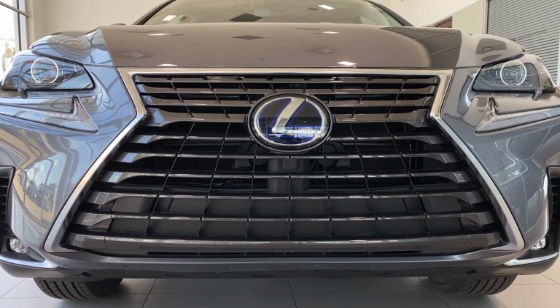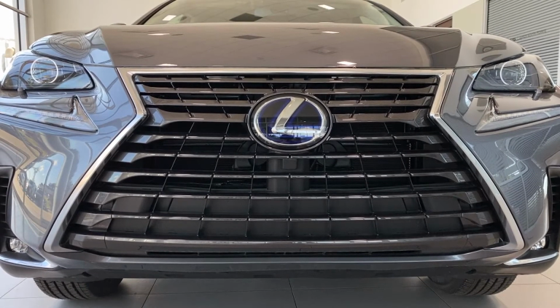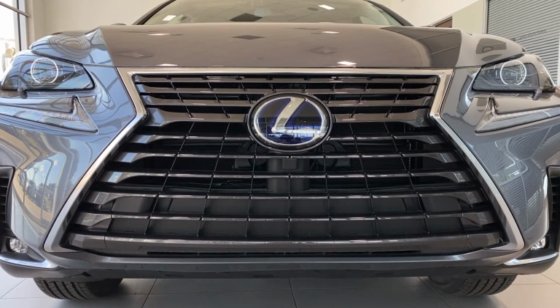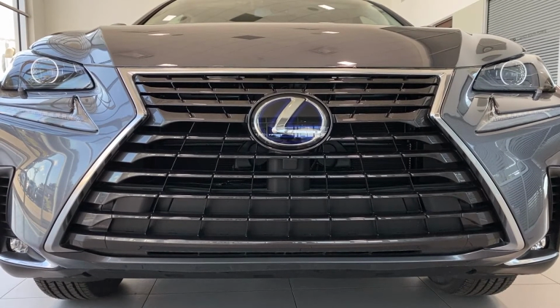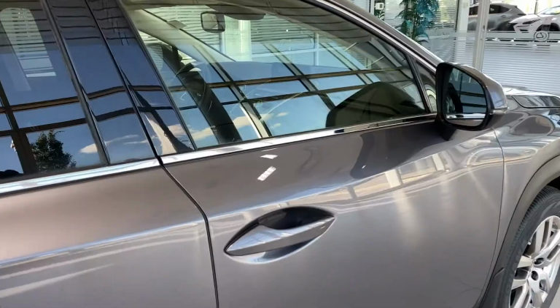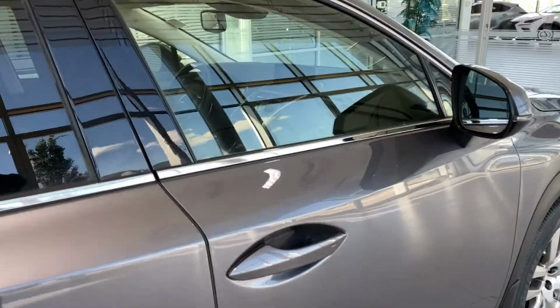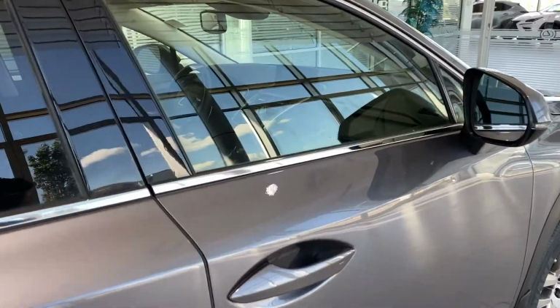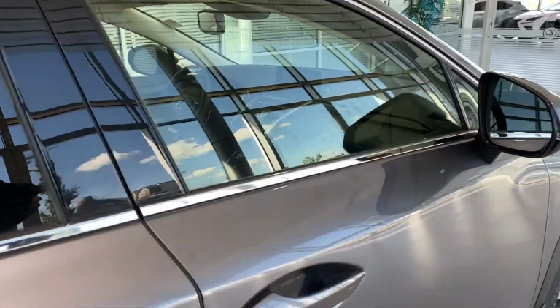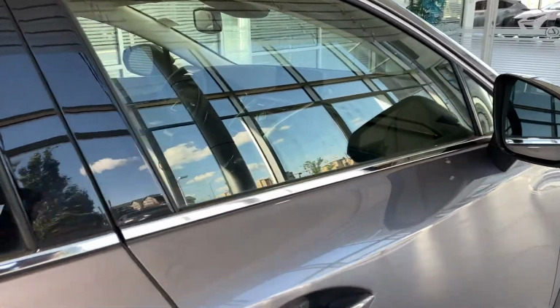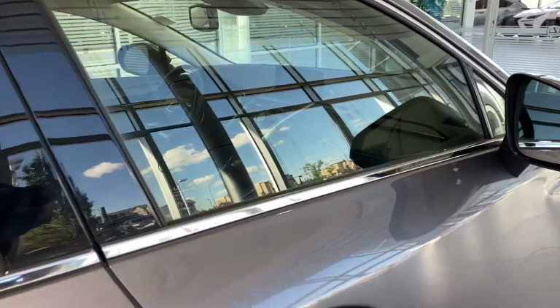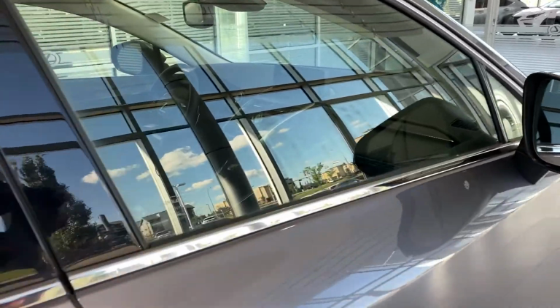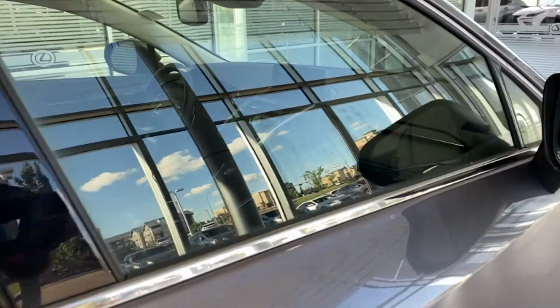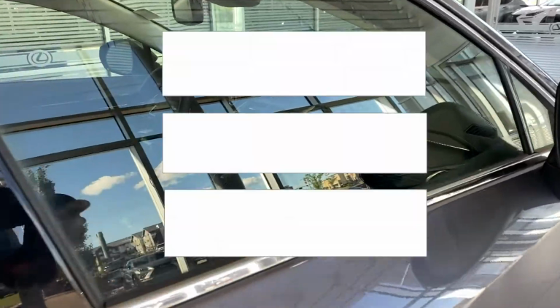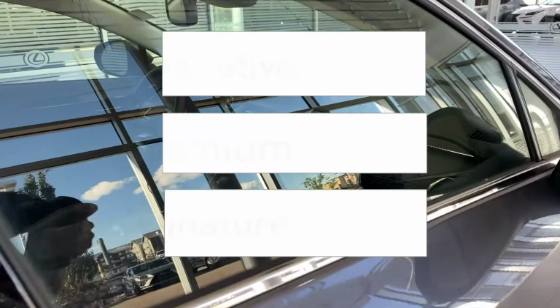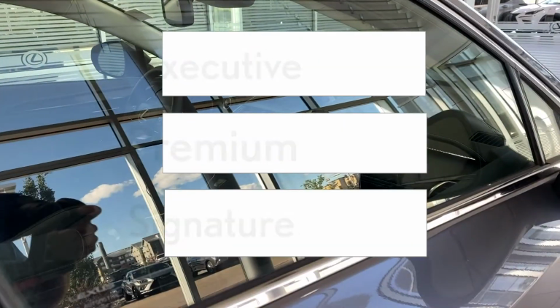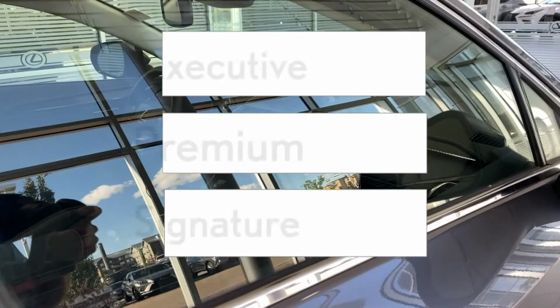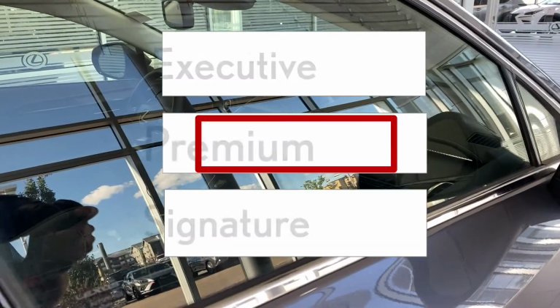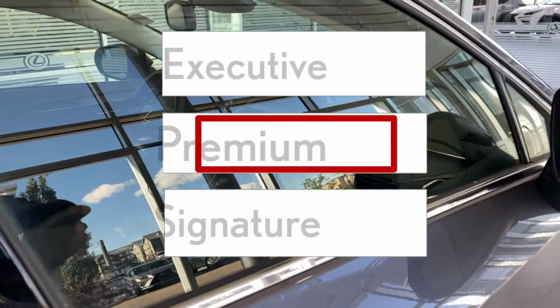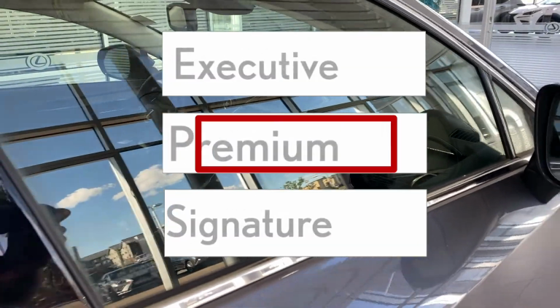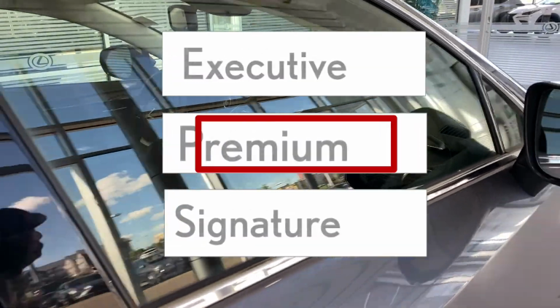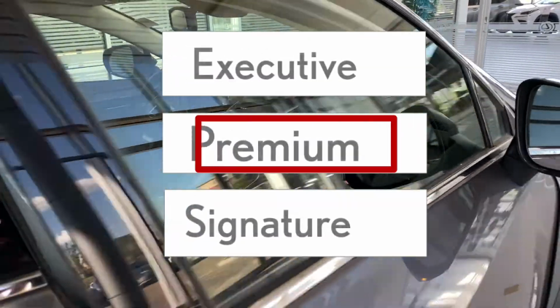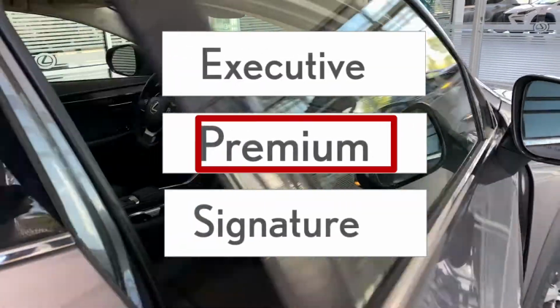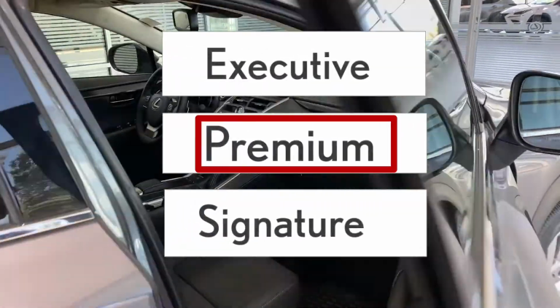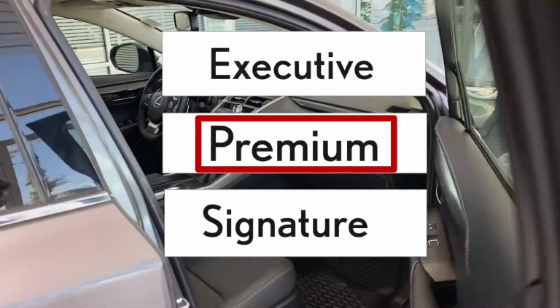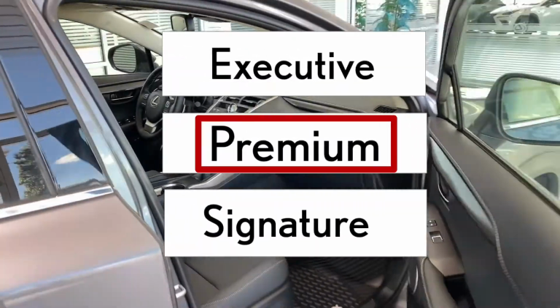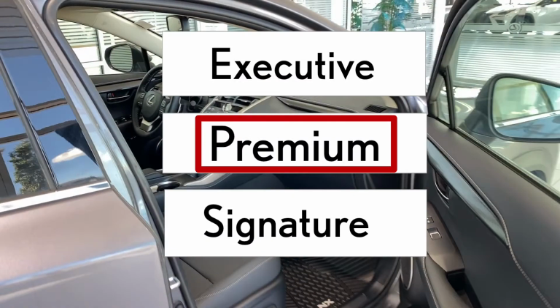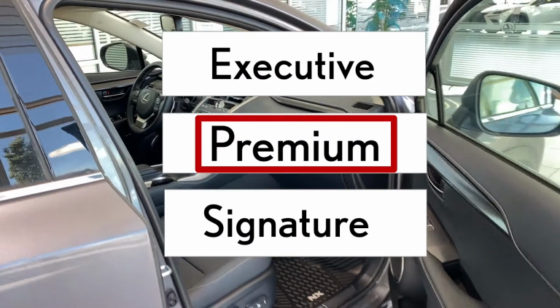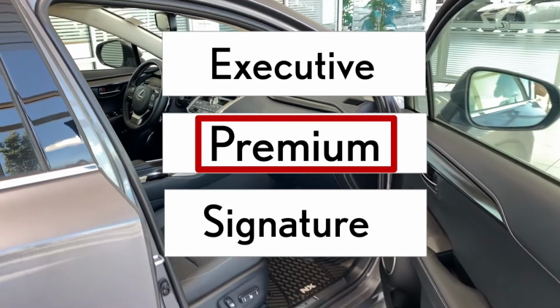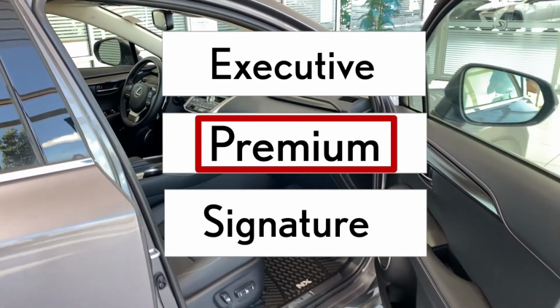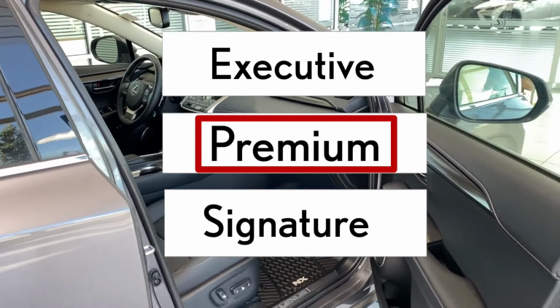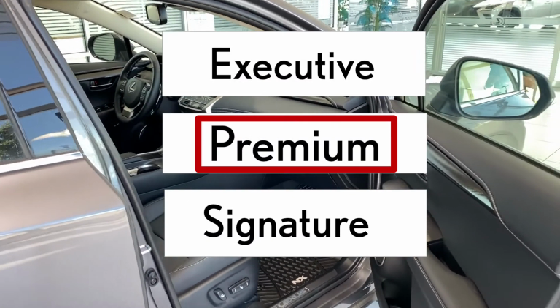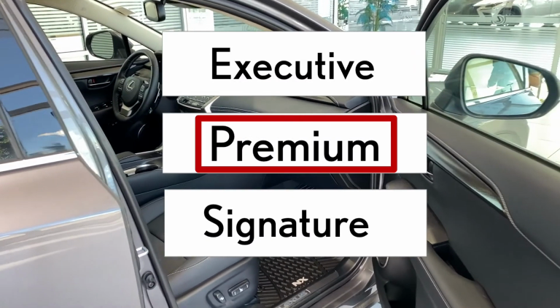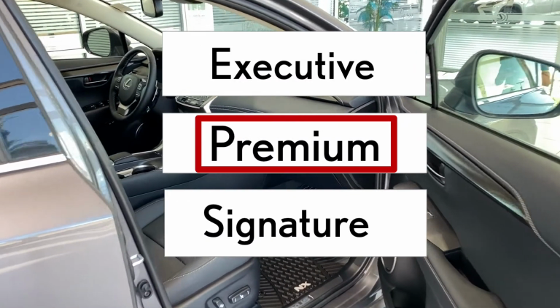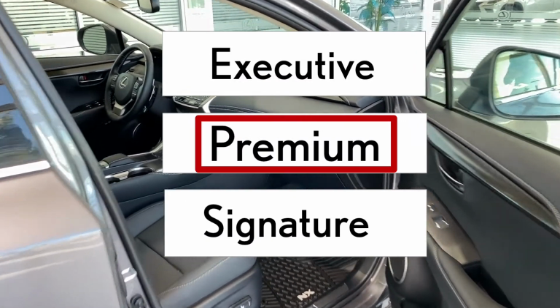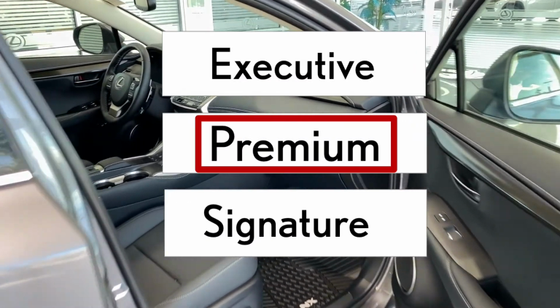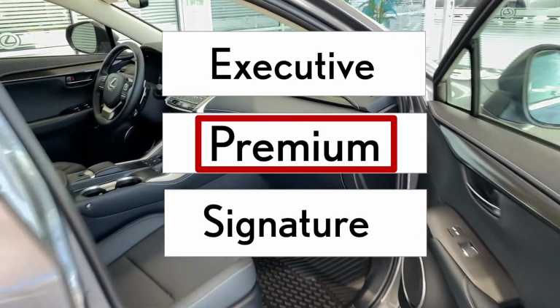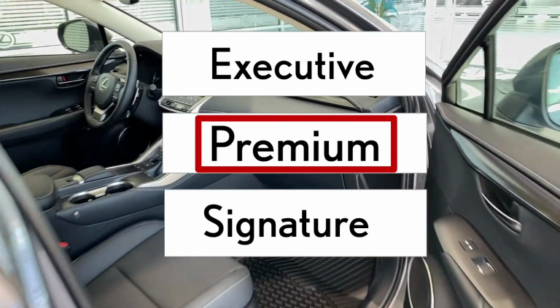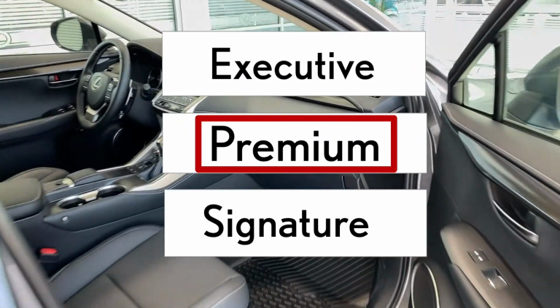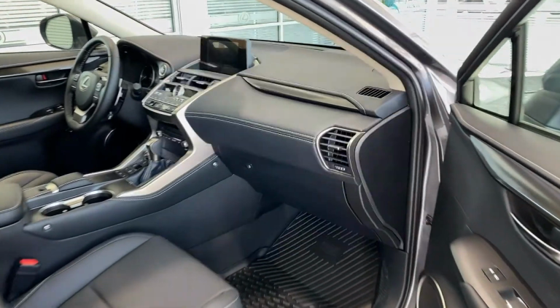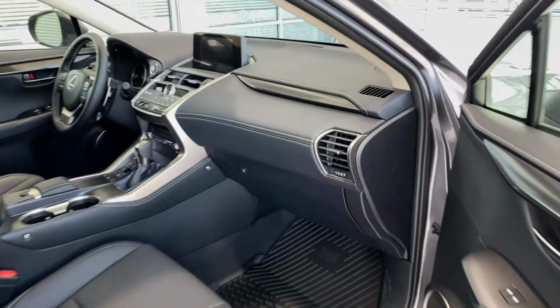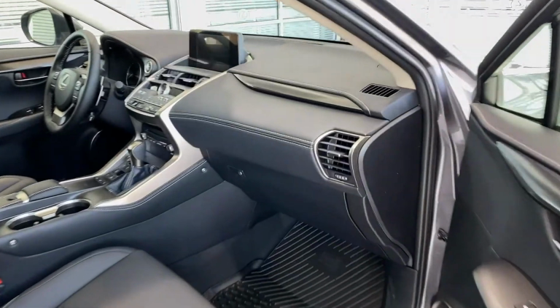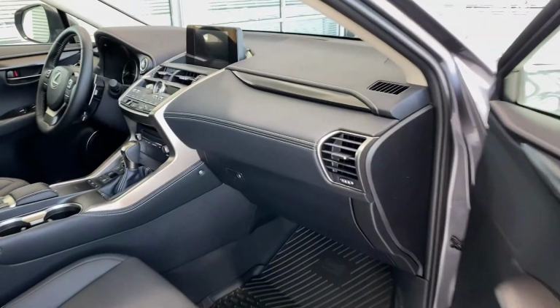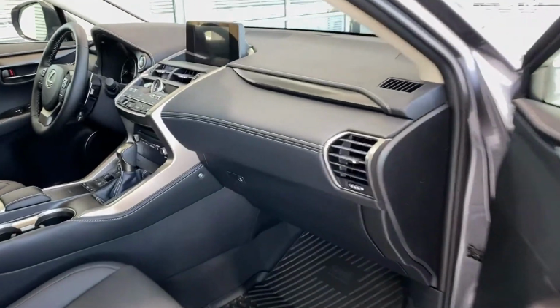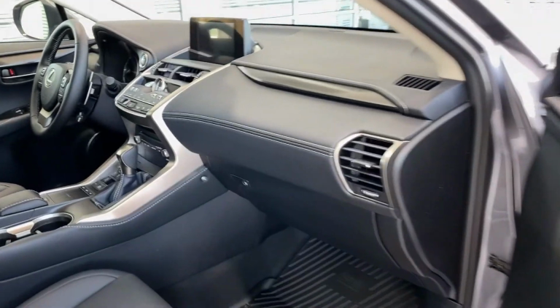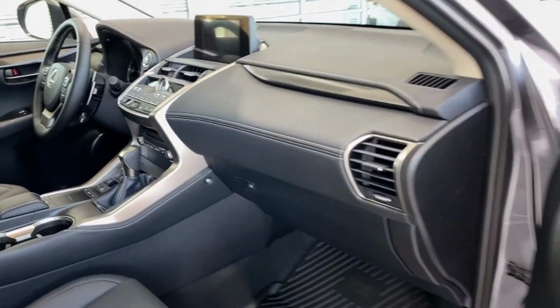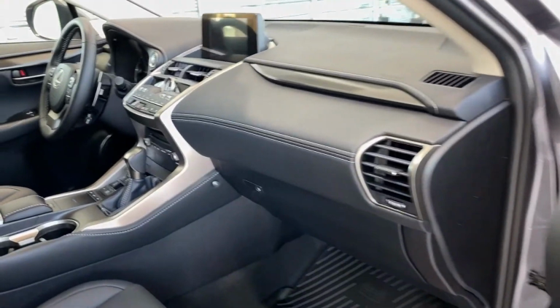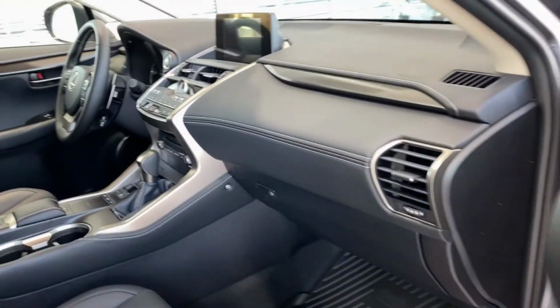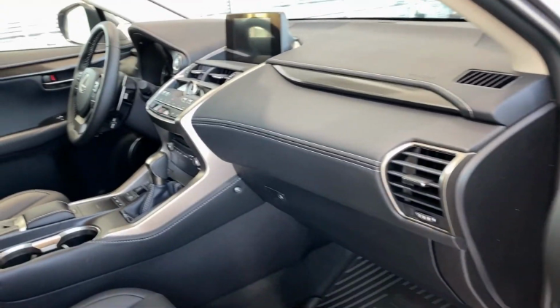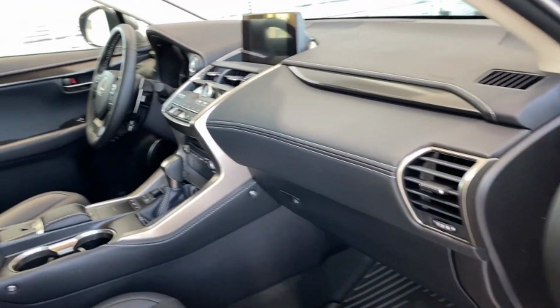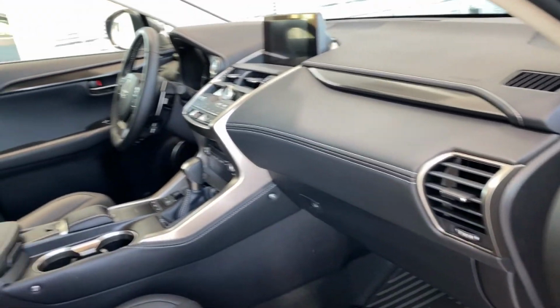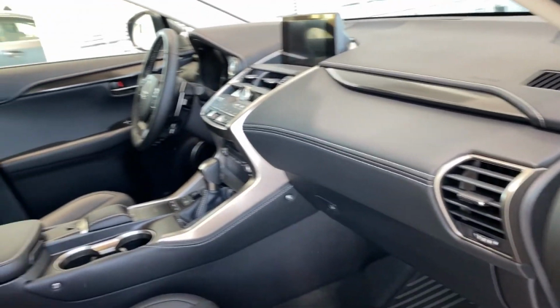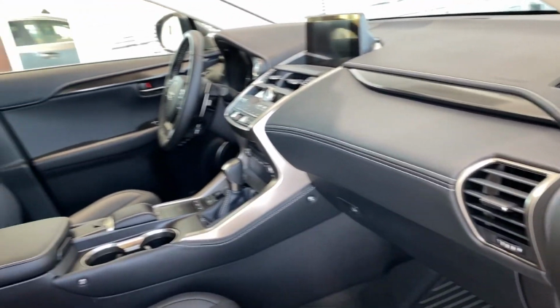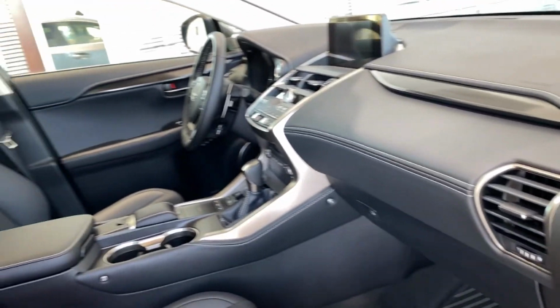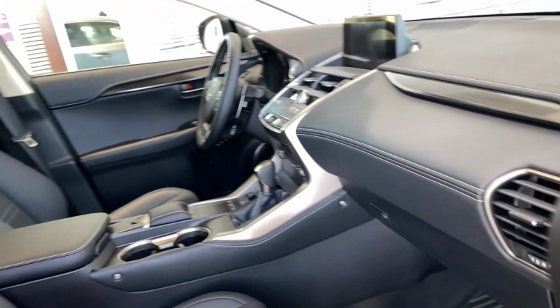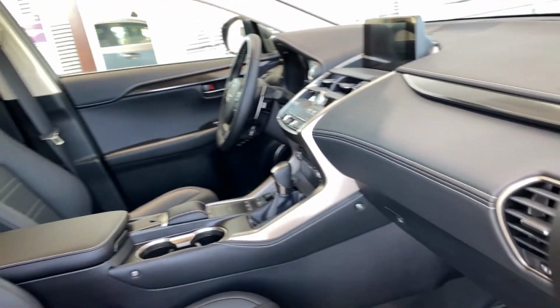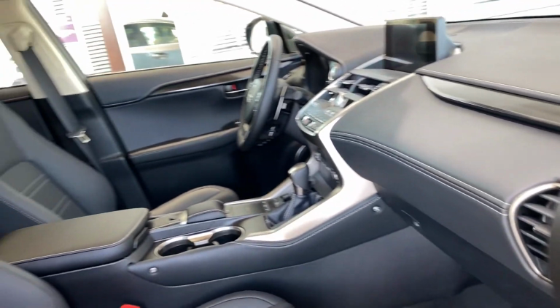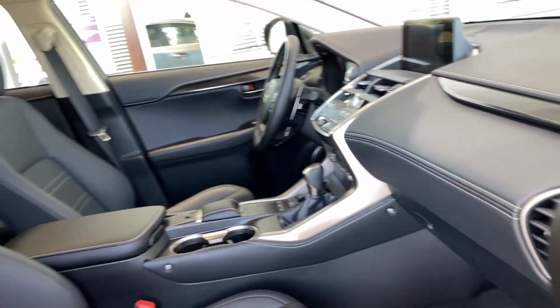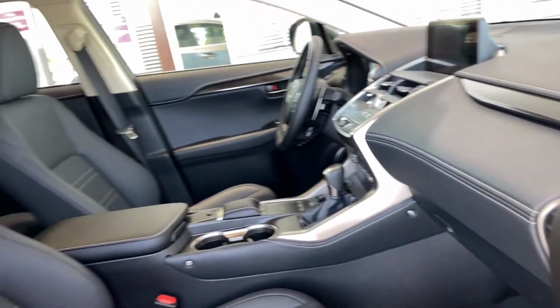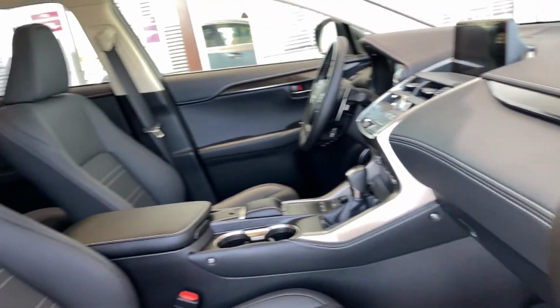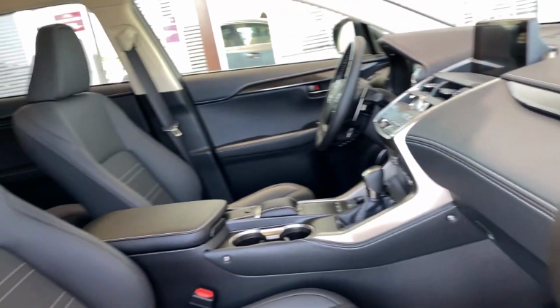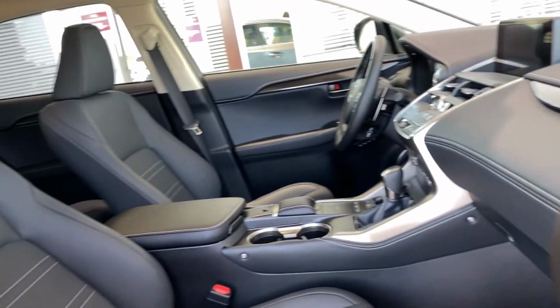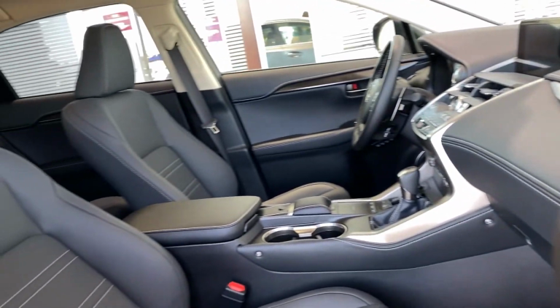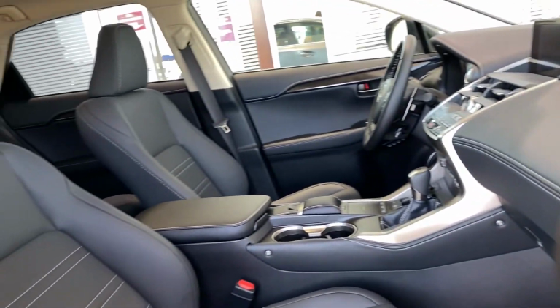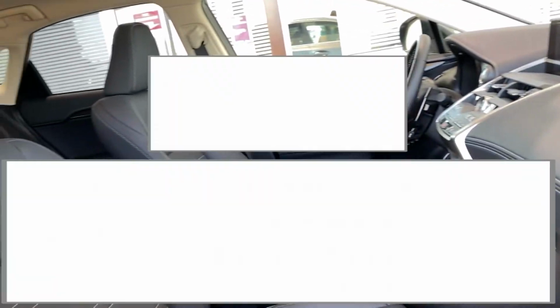When looking at the family tree, this is the mid-level model. It has some really great features. Let's take a look.